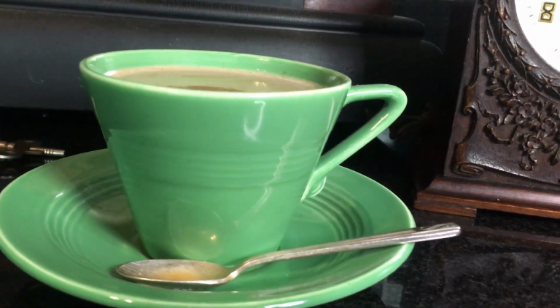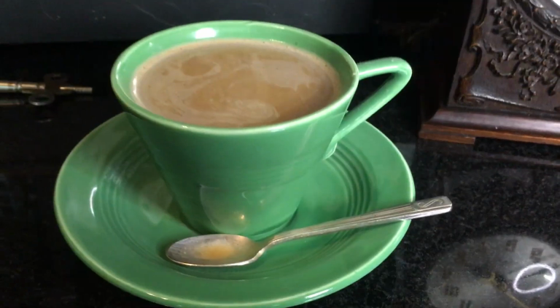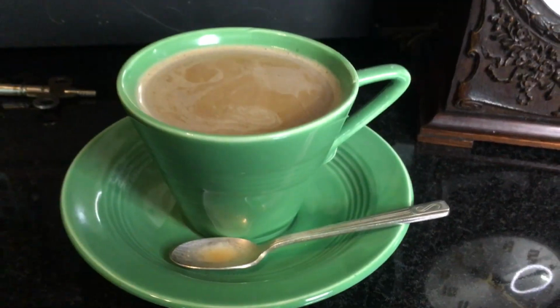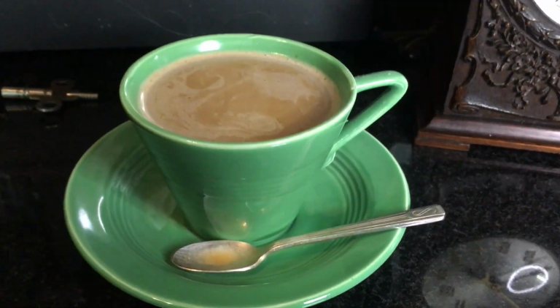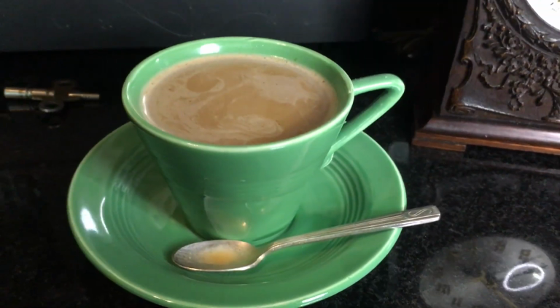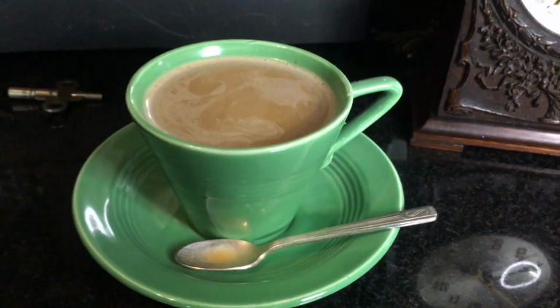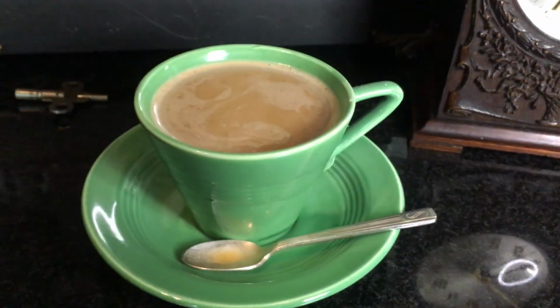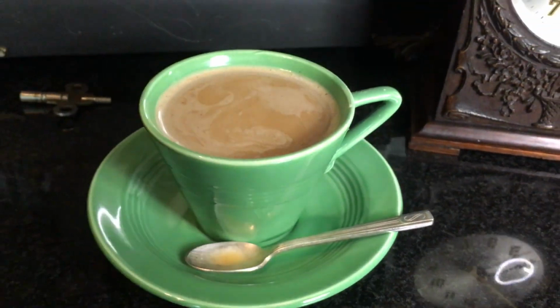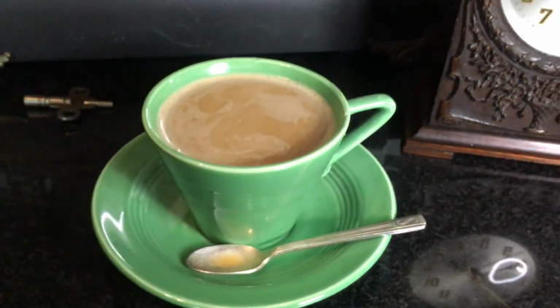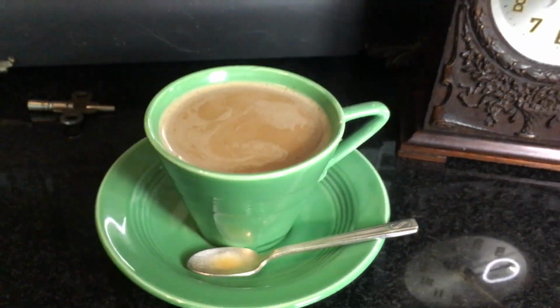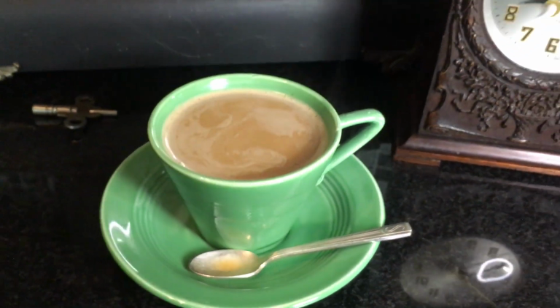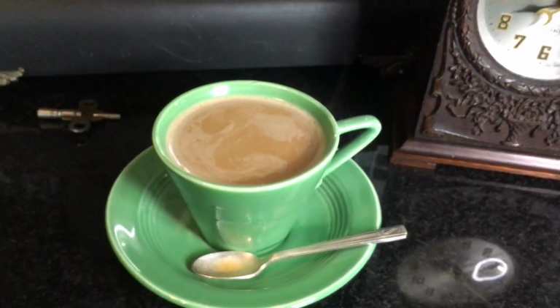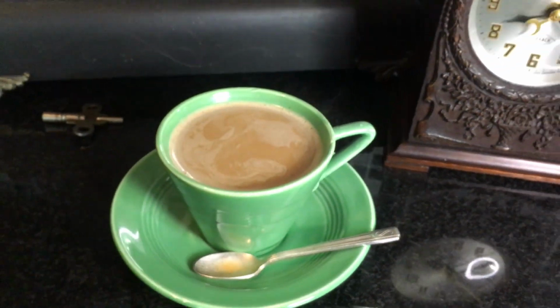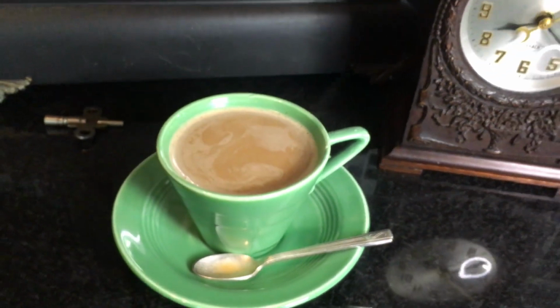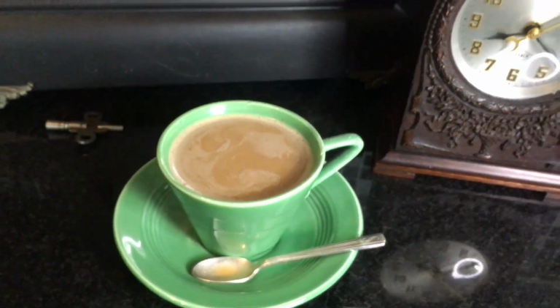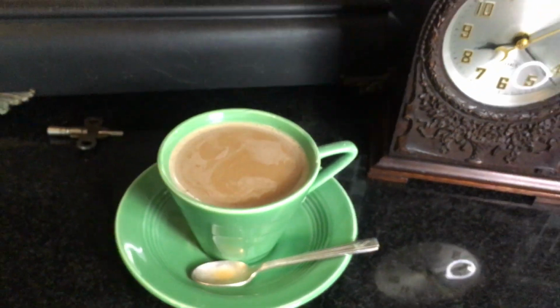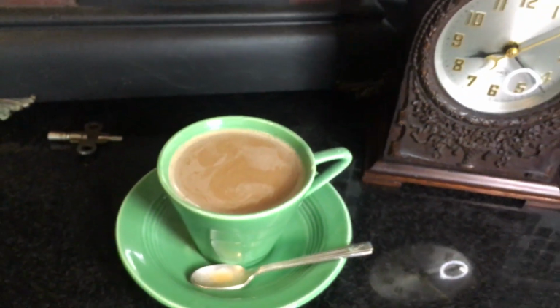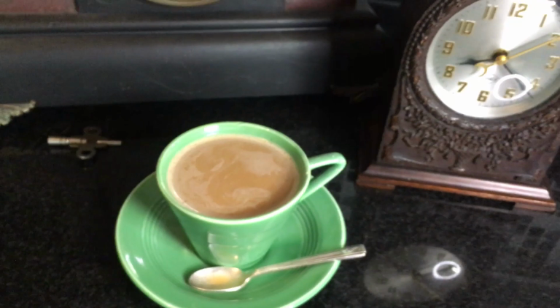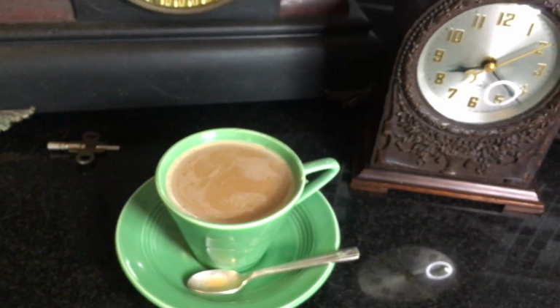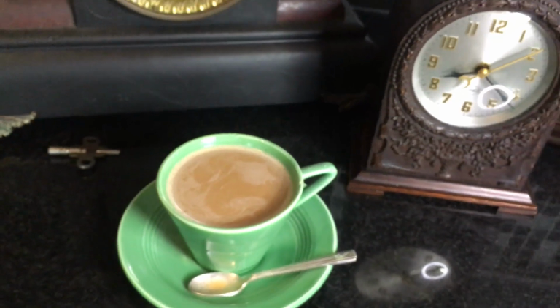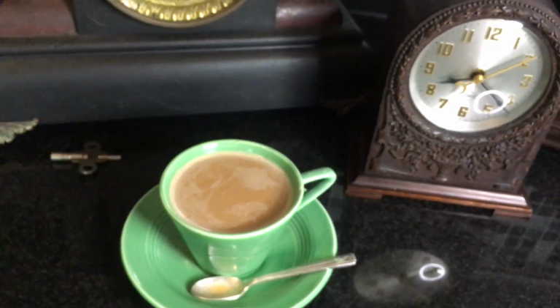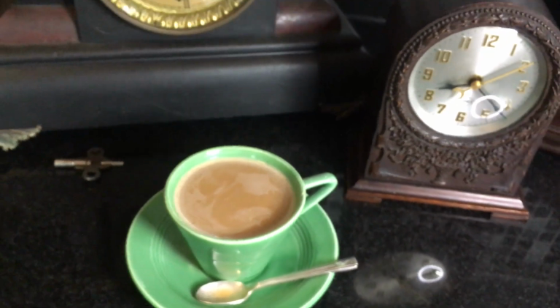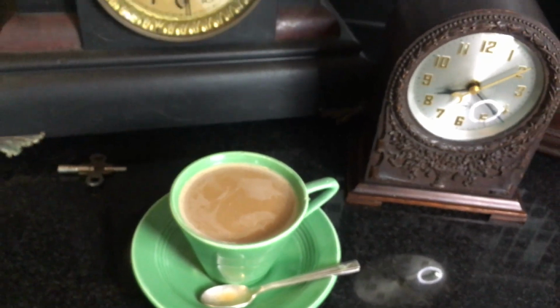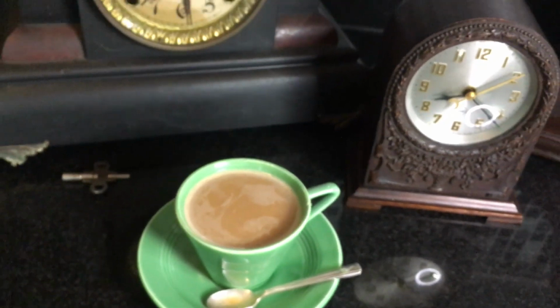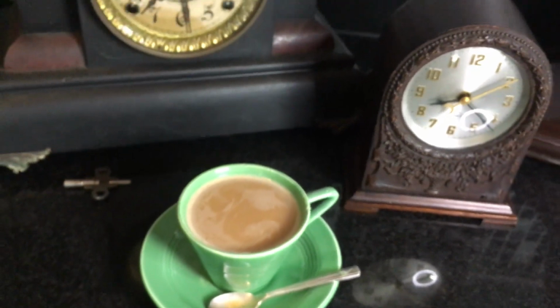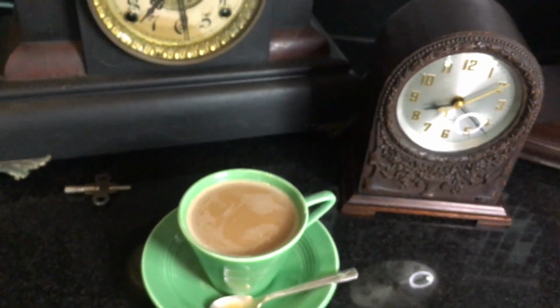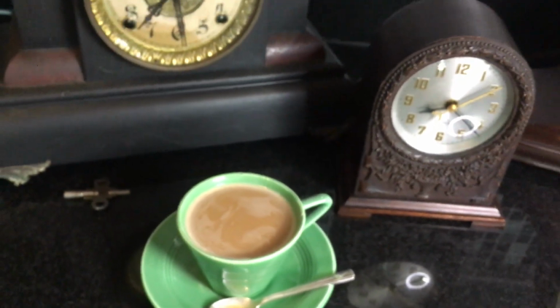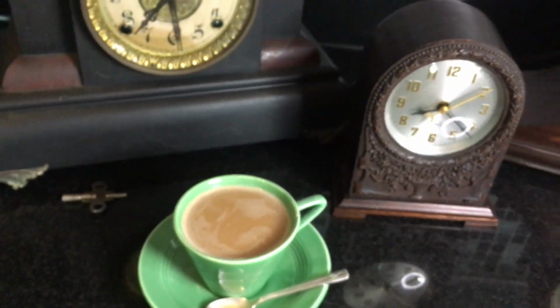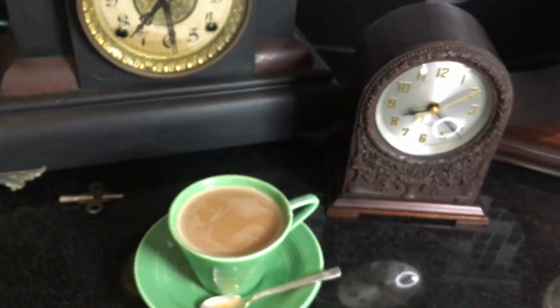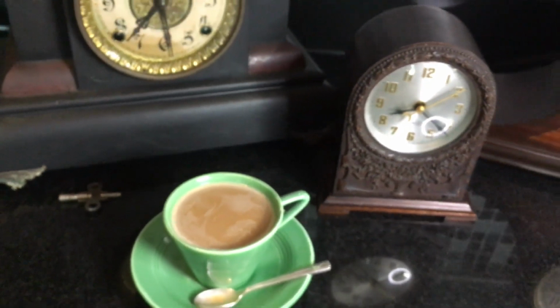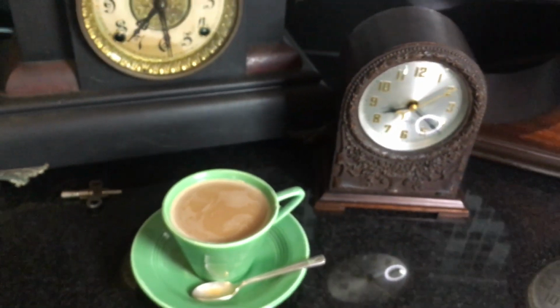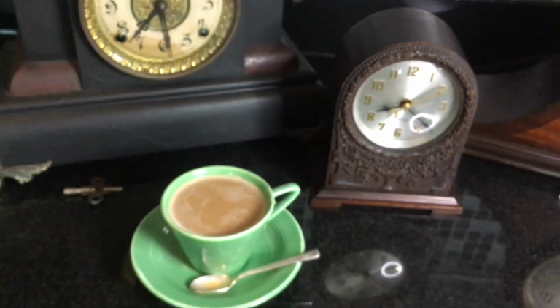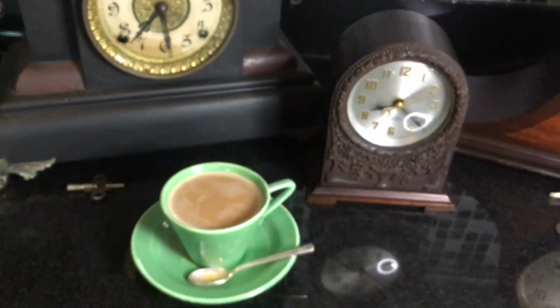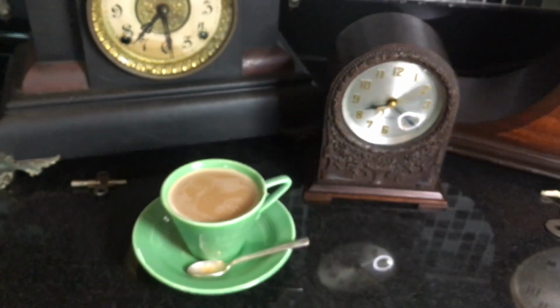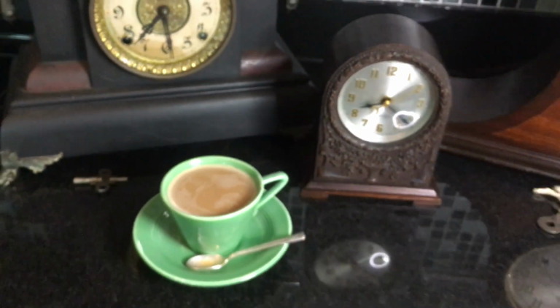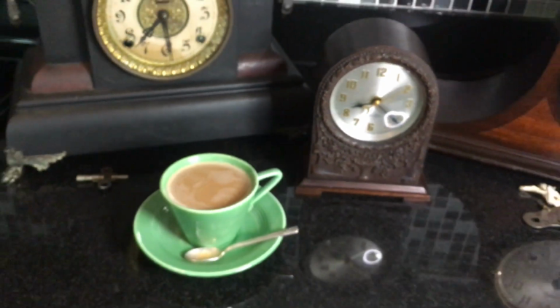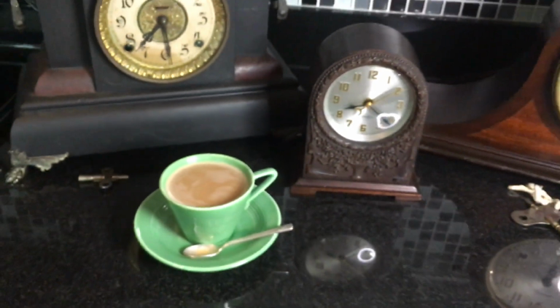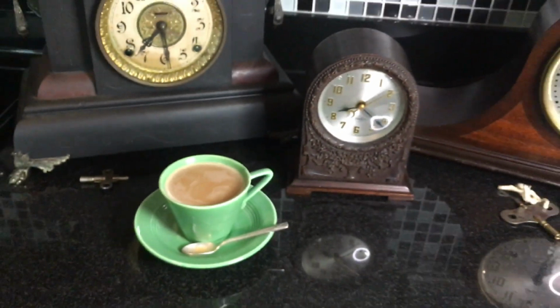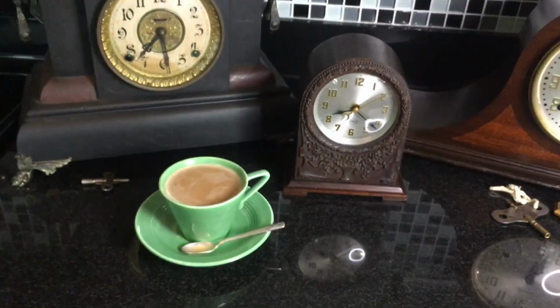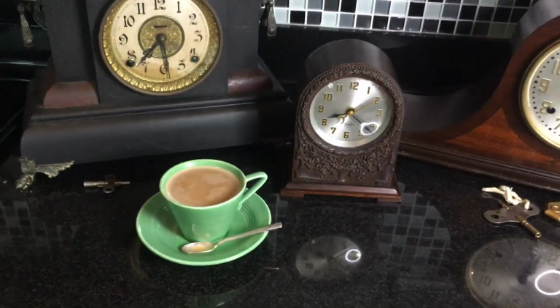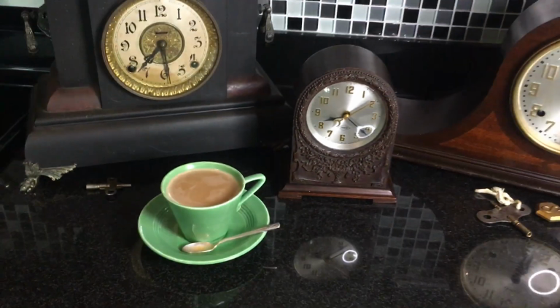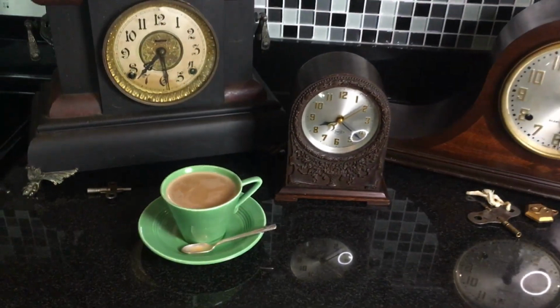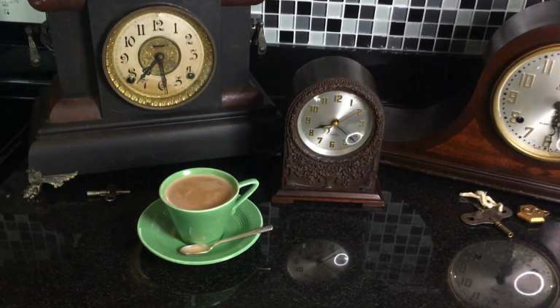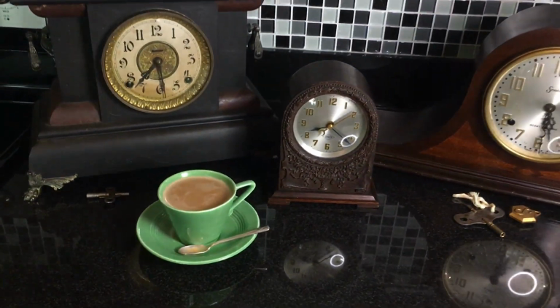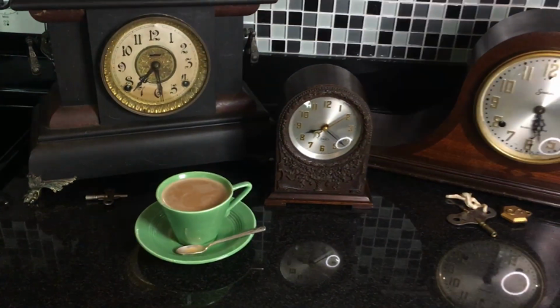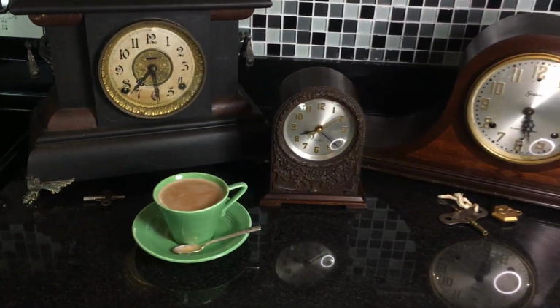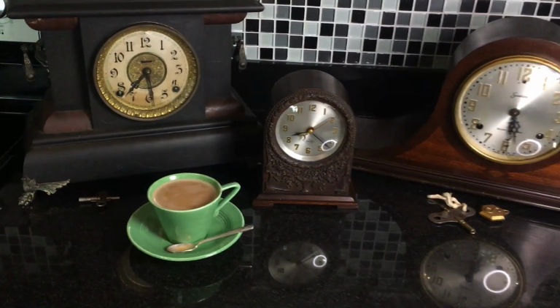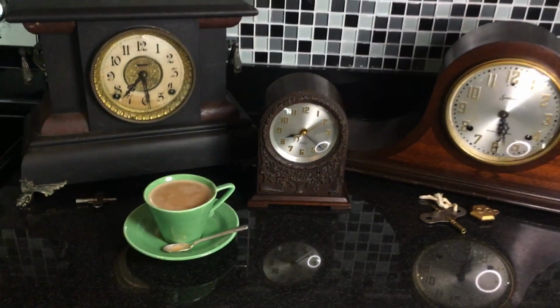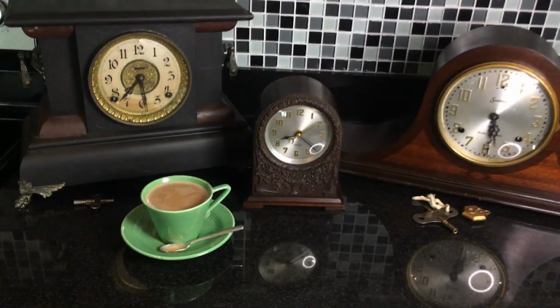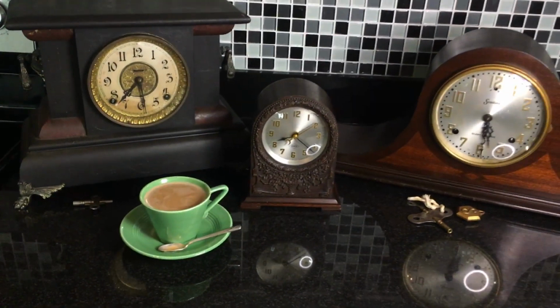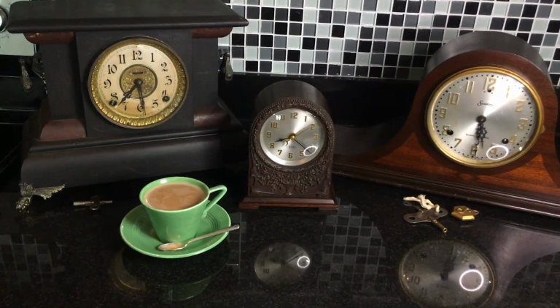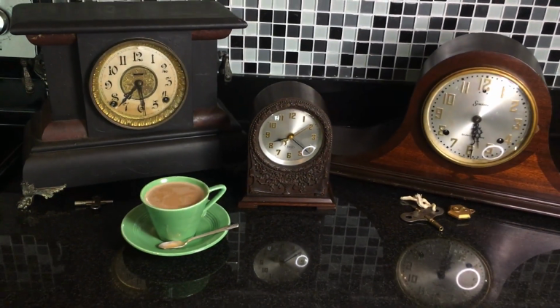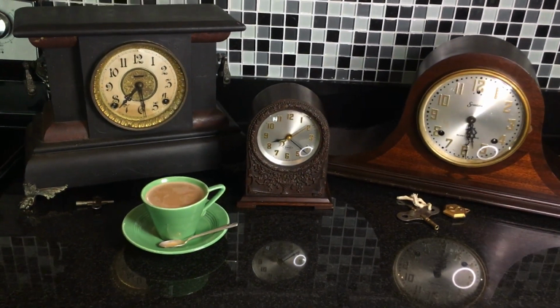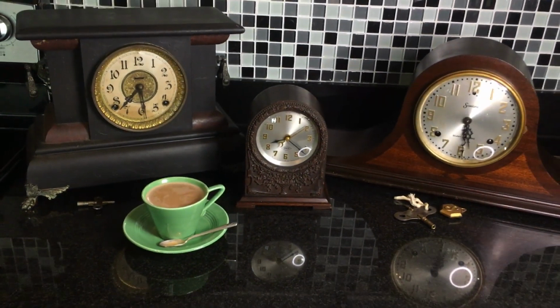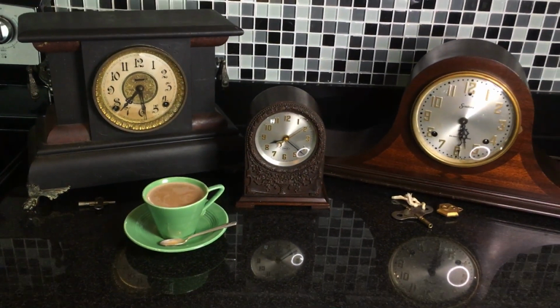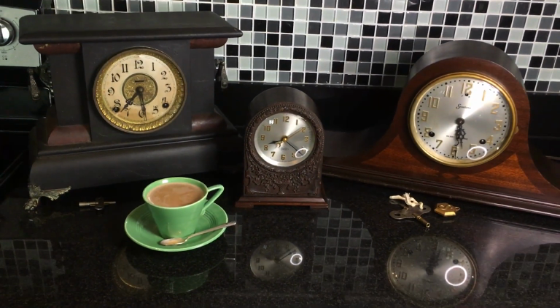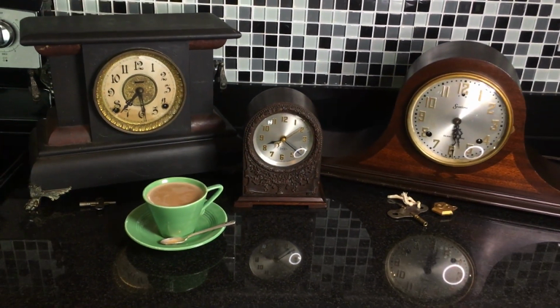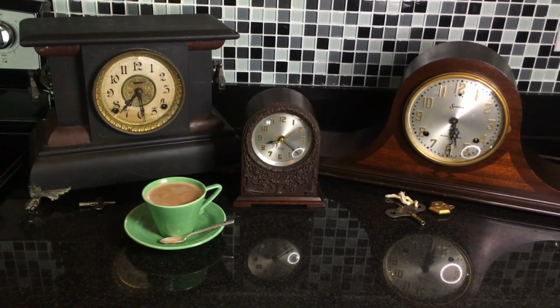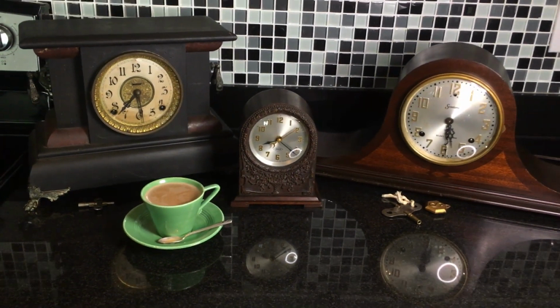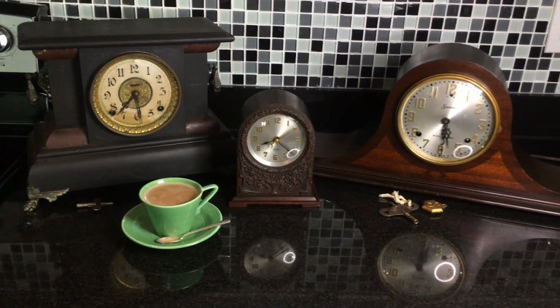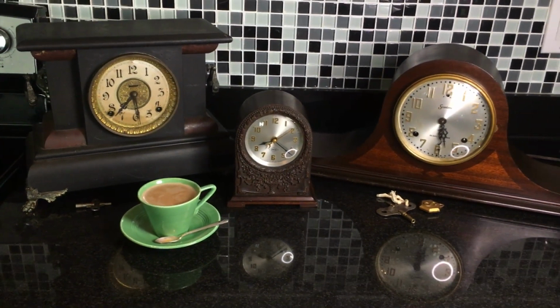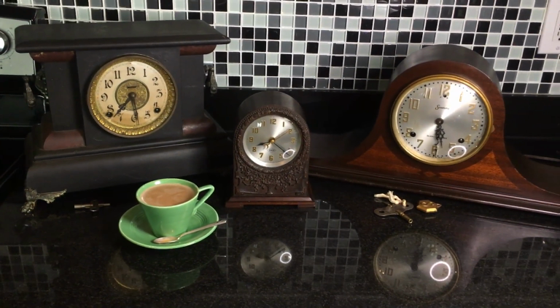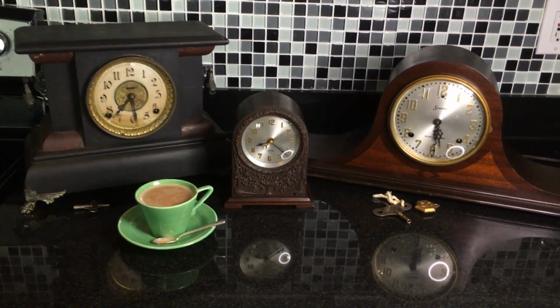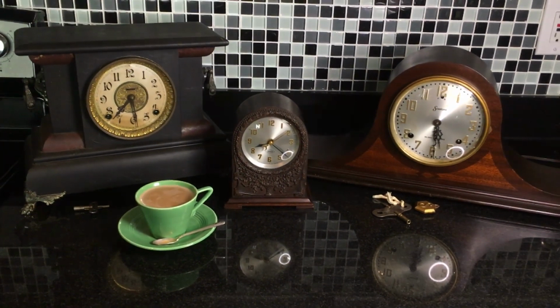But let's back up now and let you see this collection of clocks that I'm going to talk about.